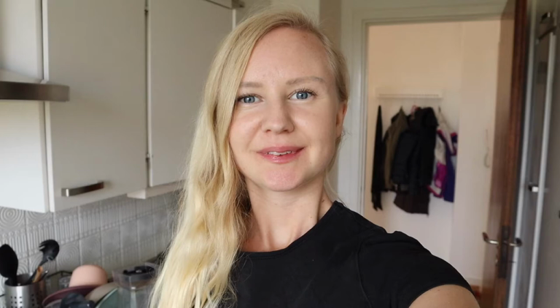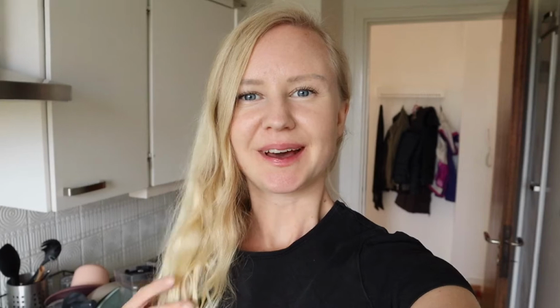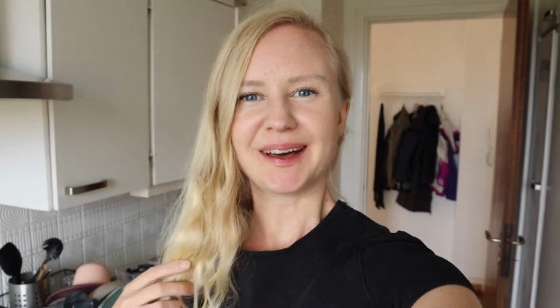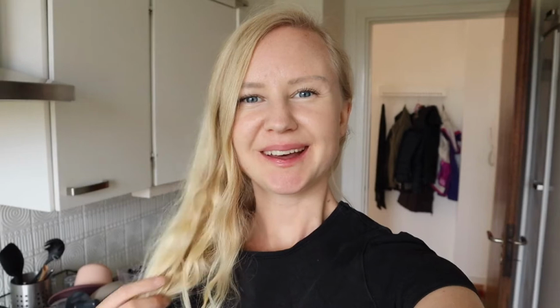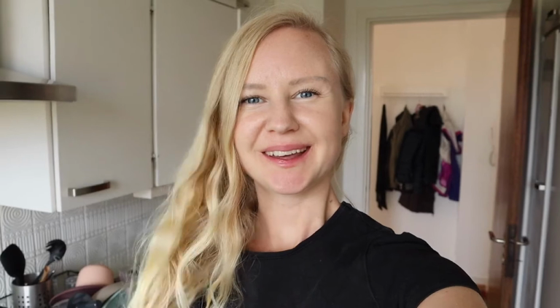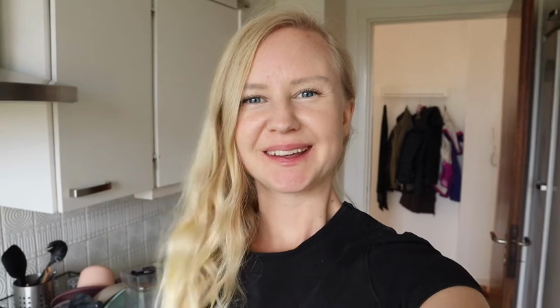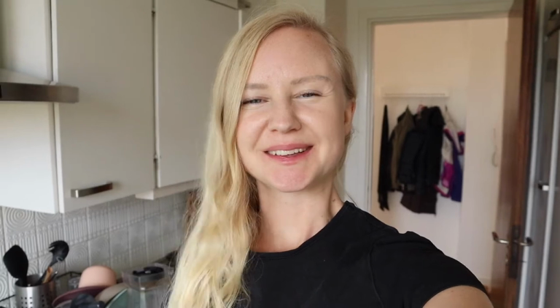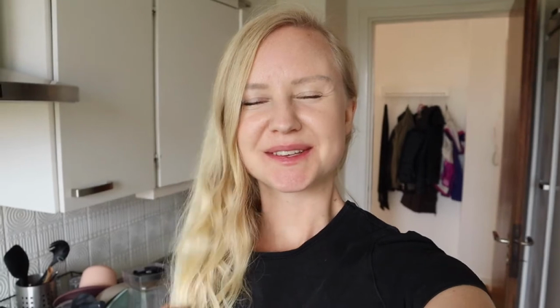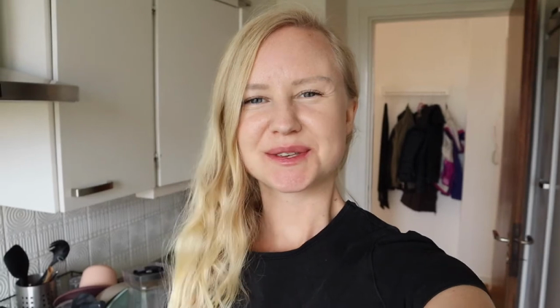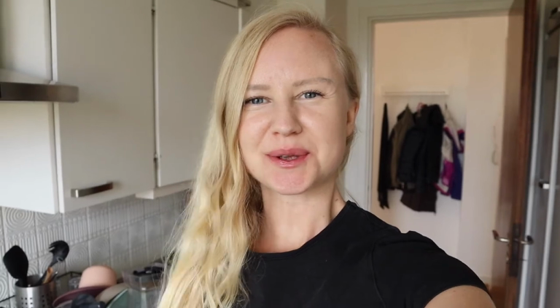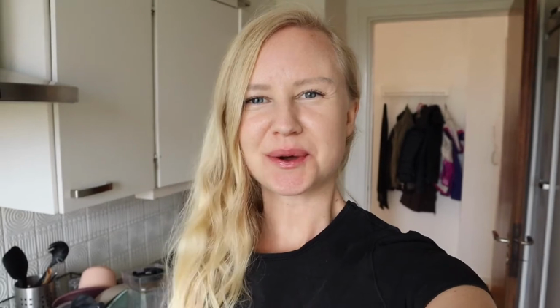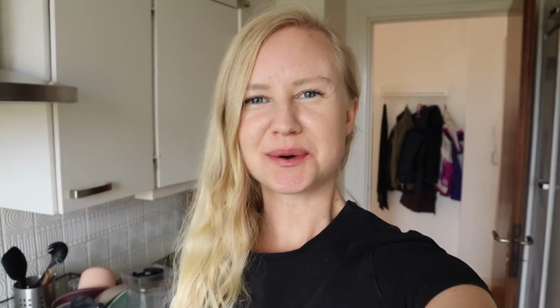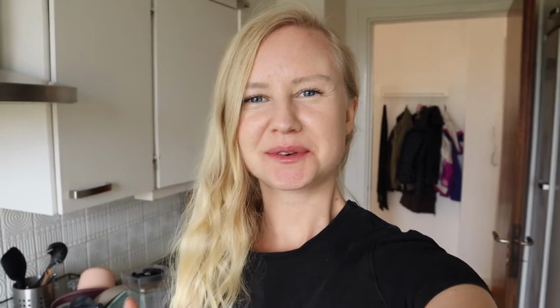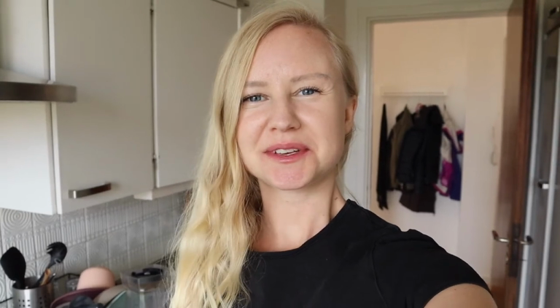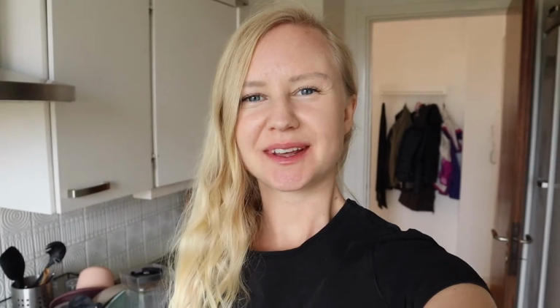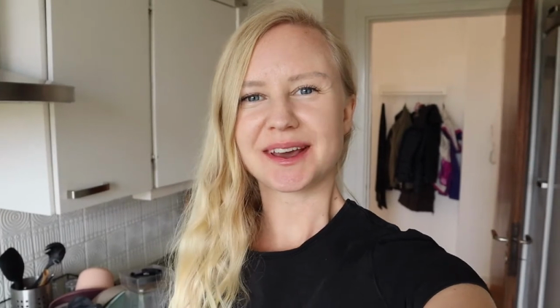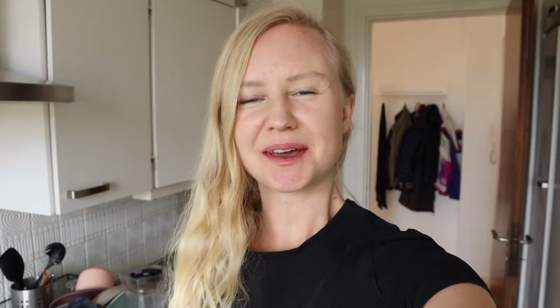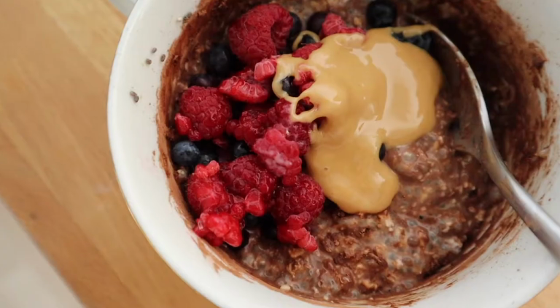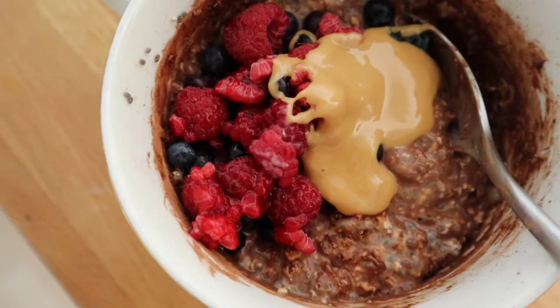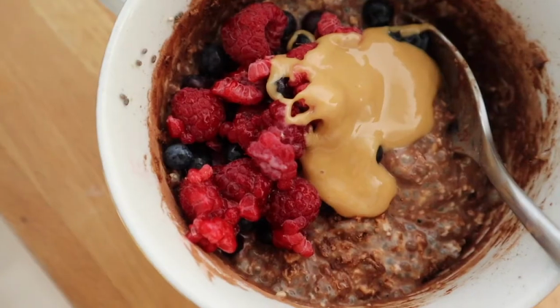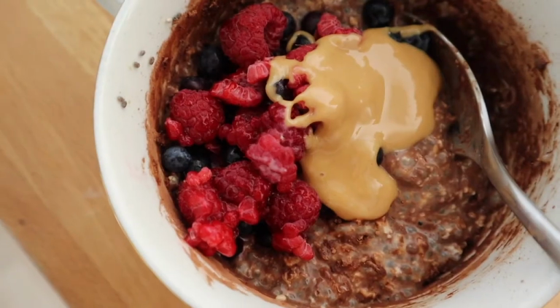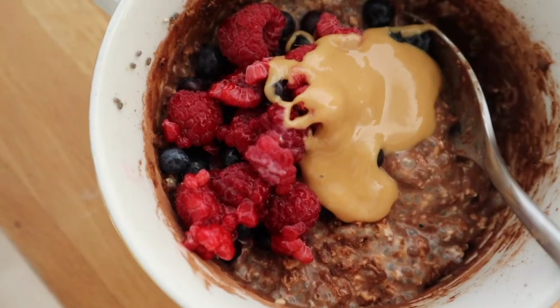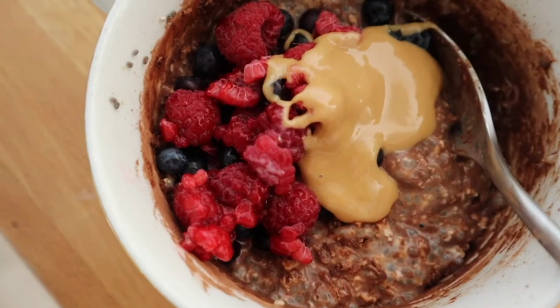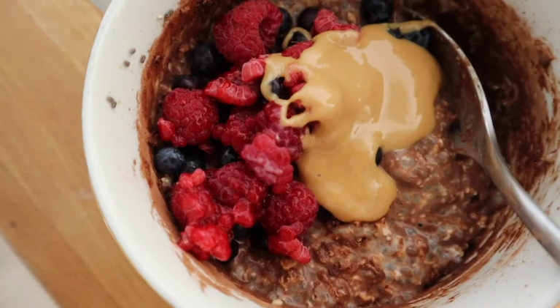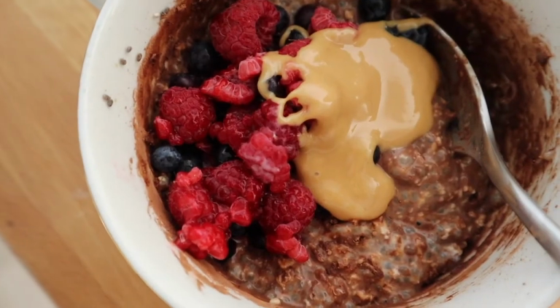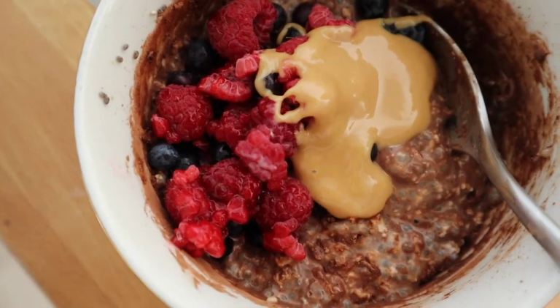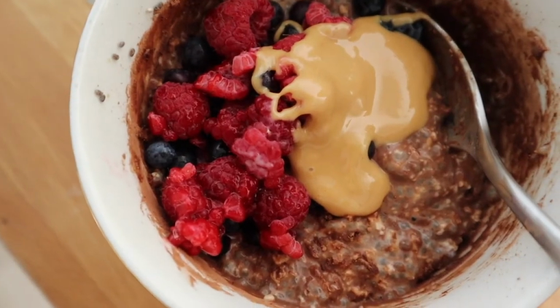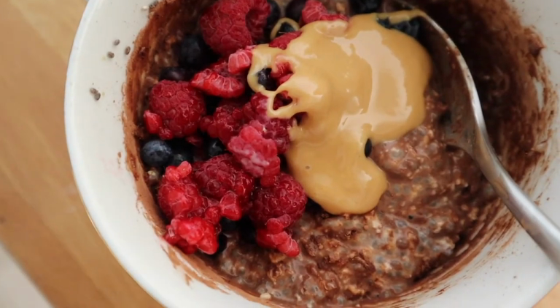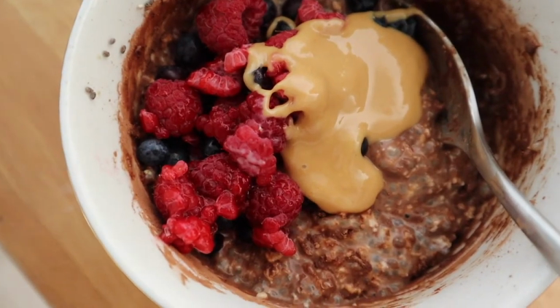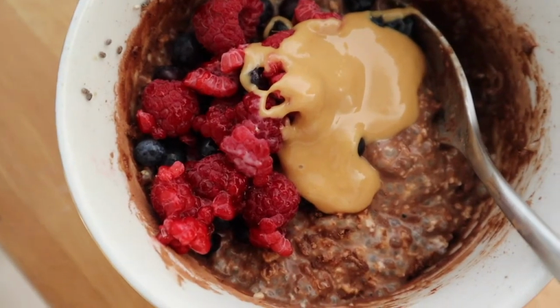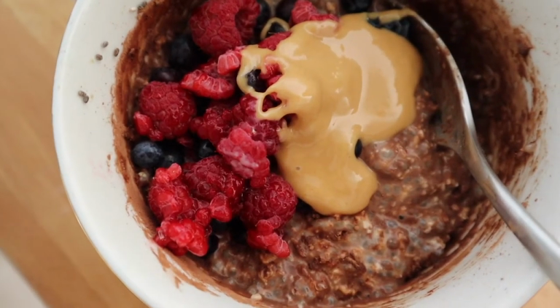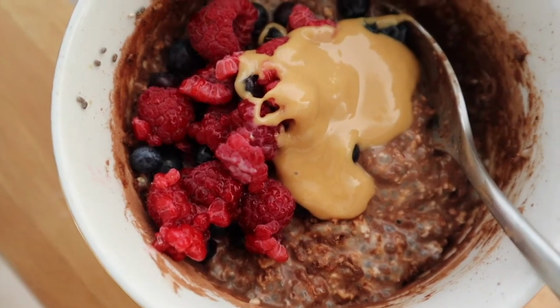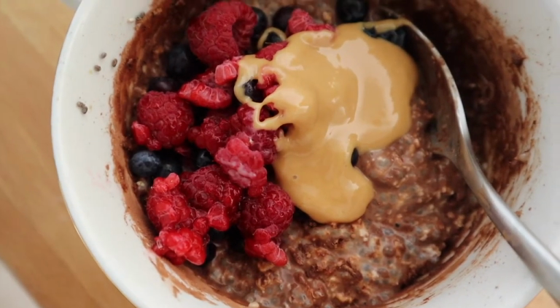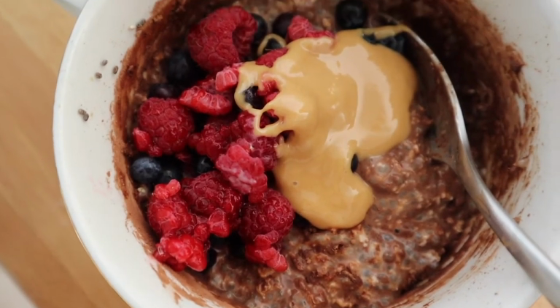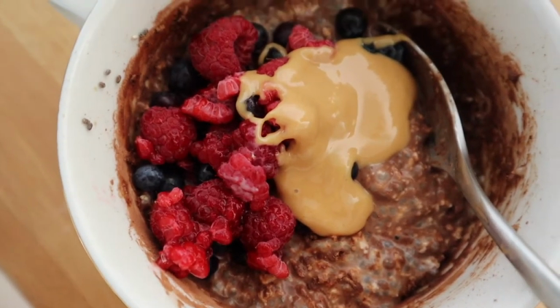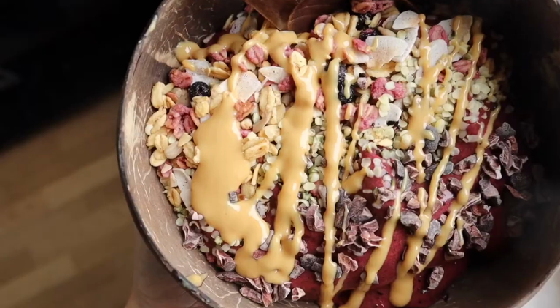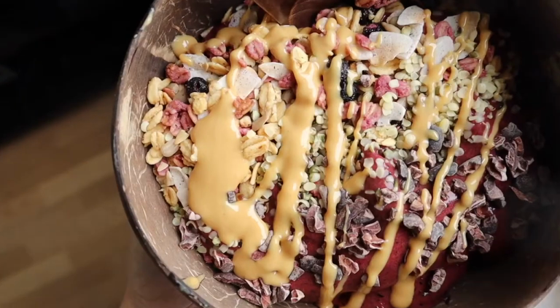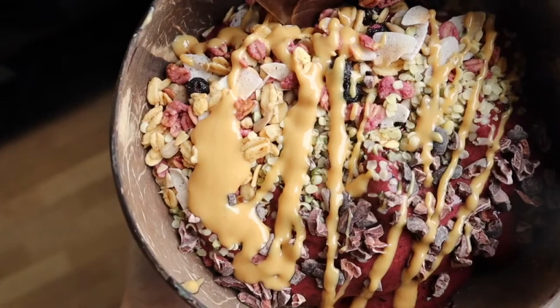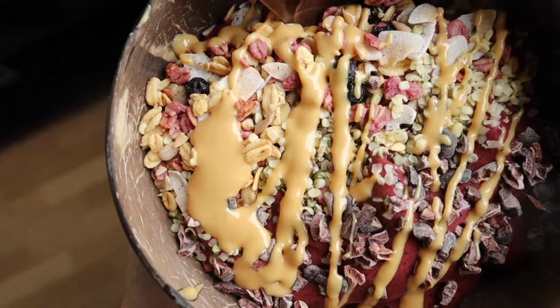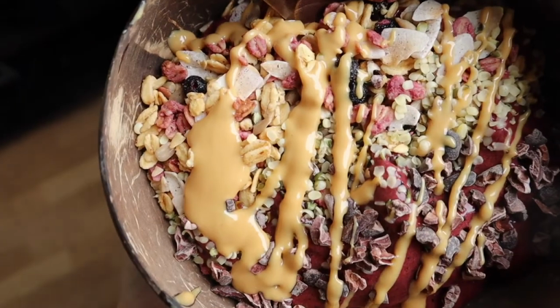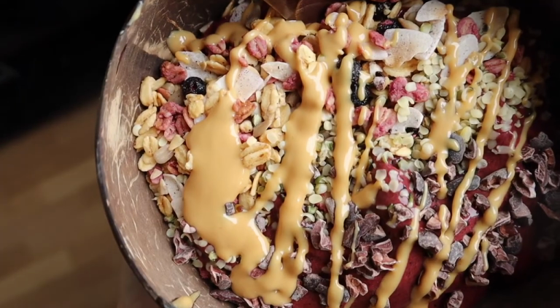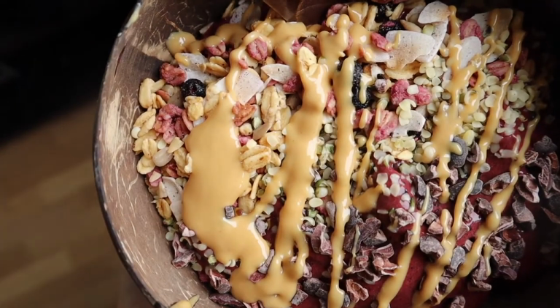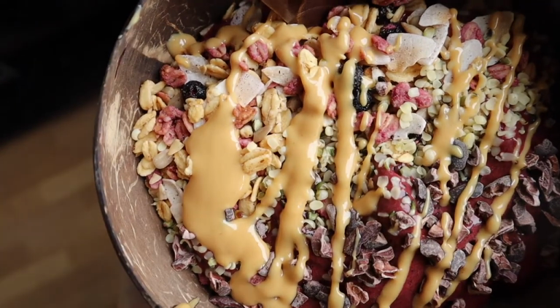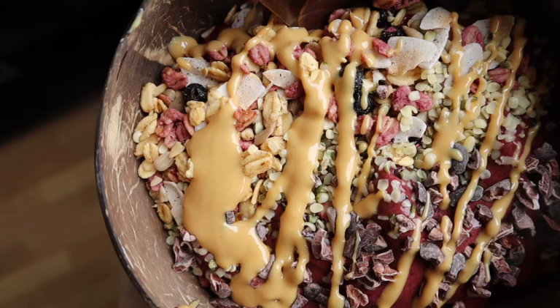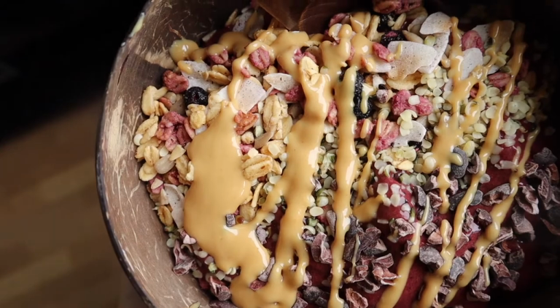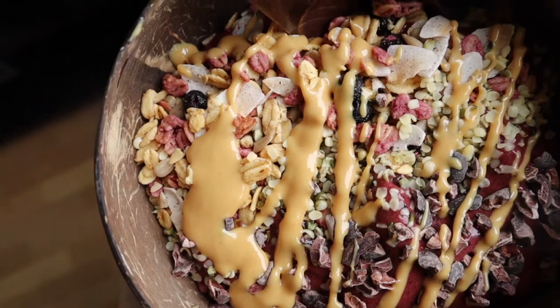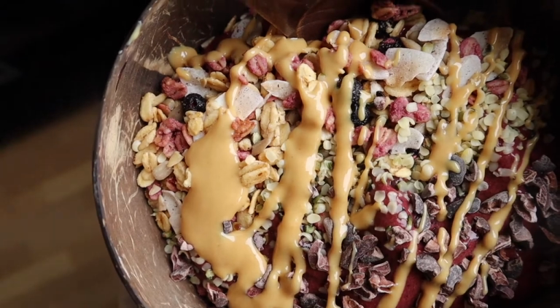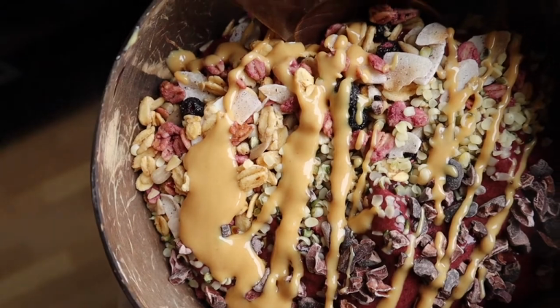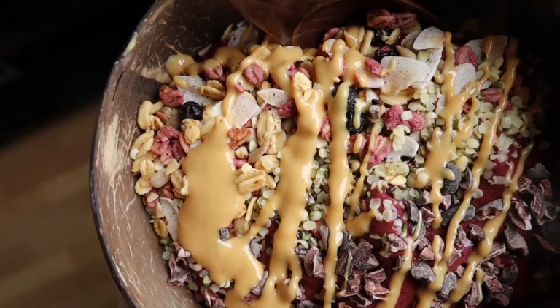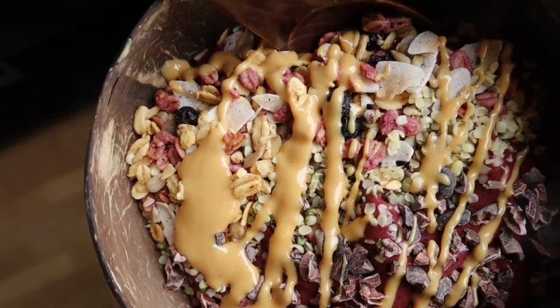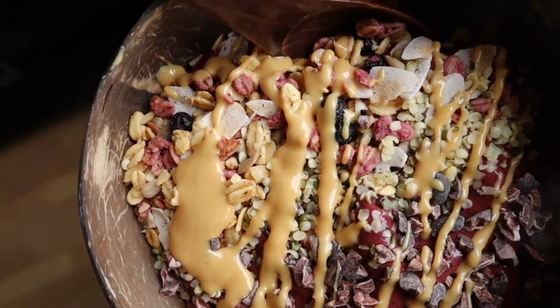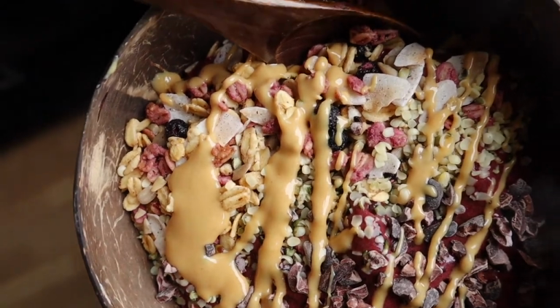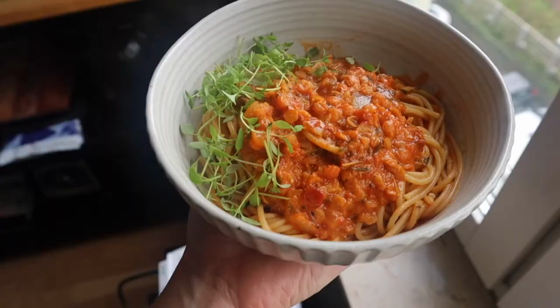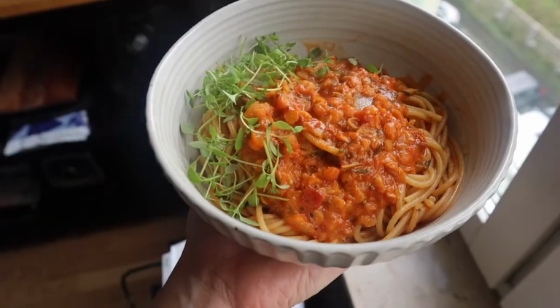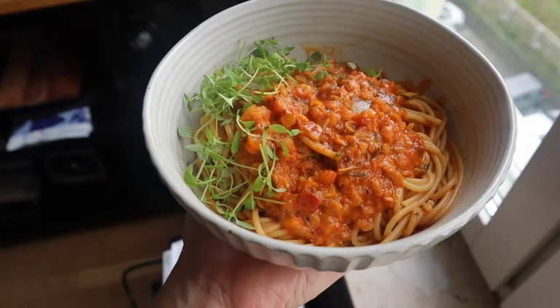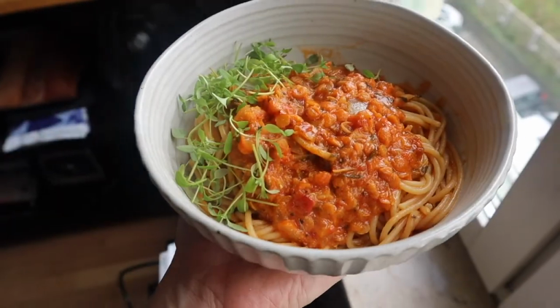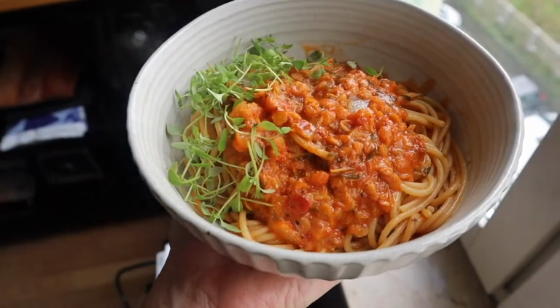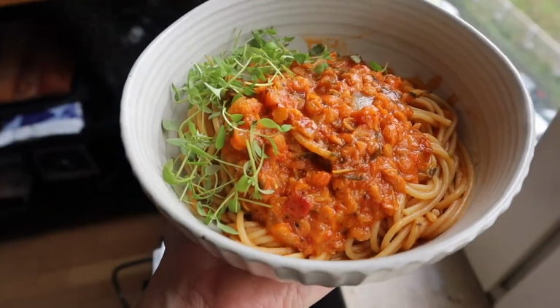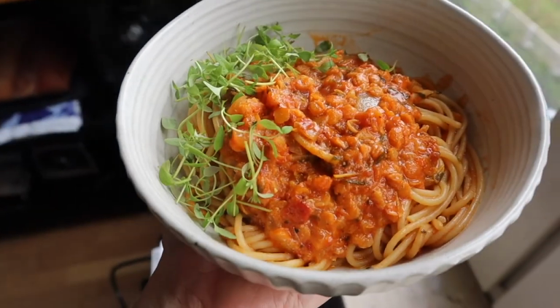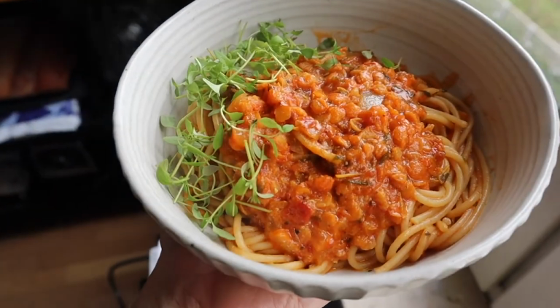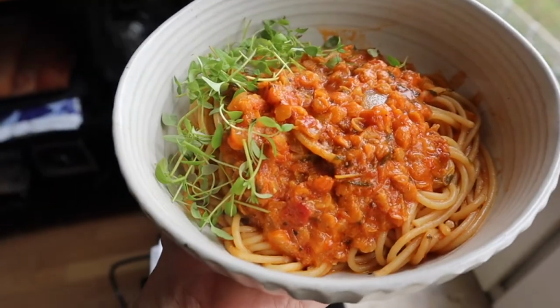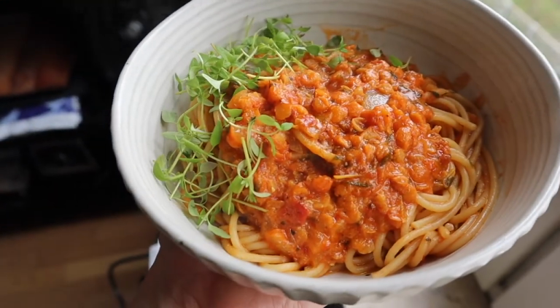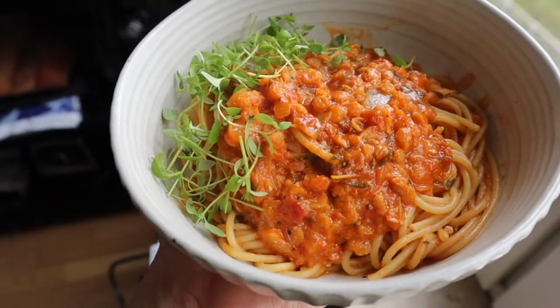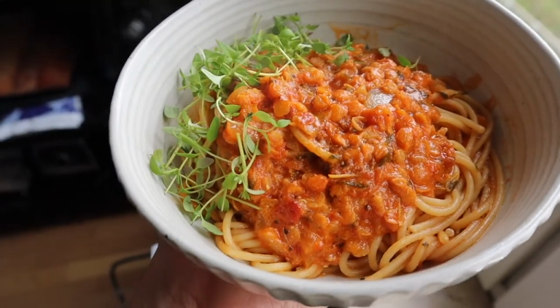Hi! So today I thought I would share some super easy vegan meals to help you balance your chakras.